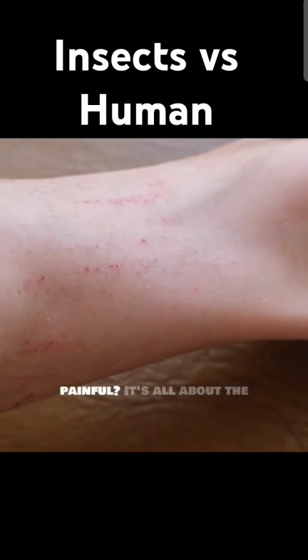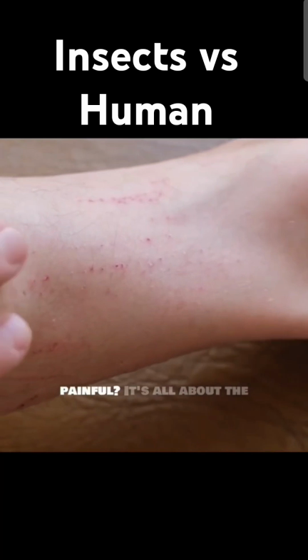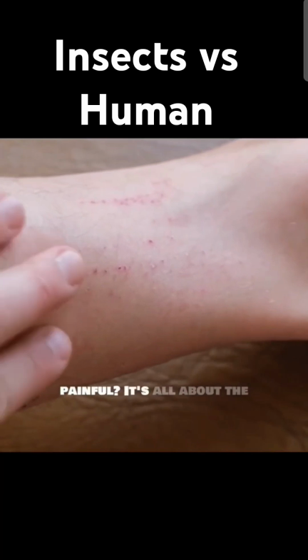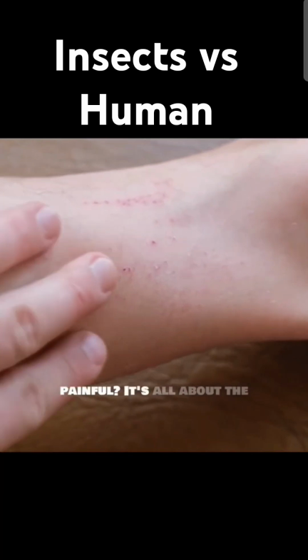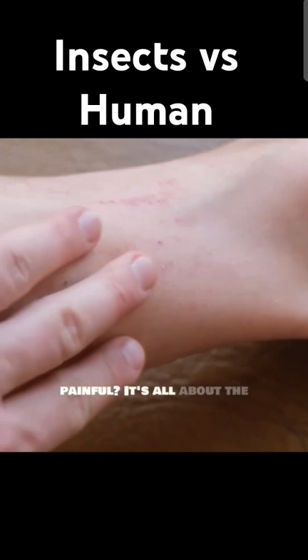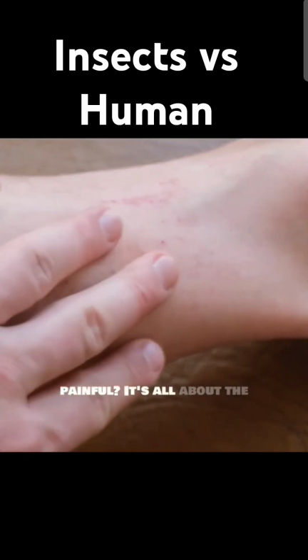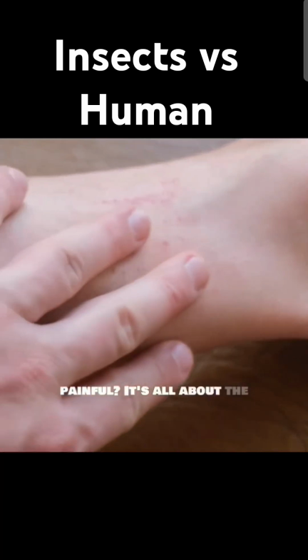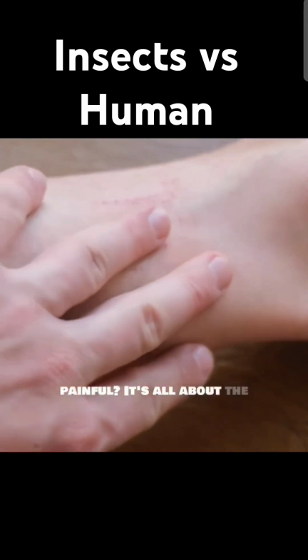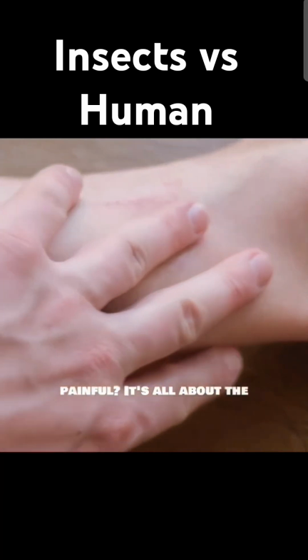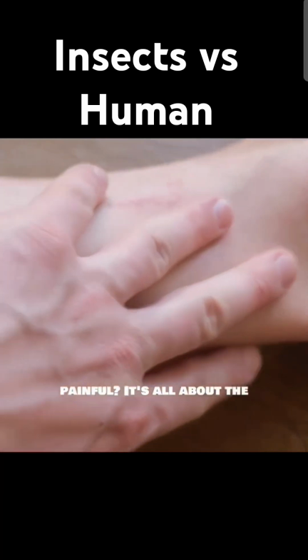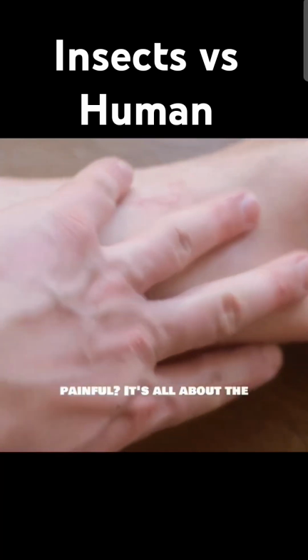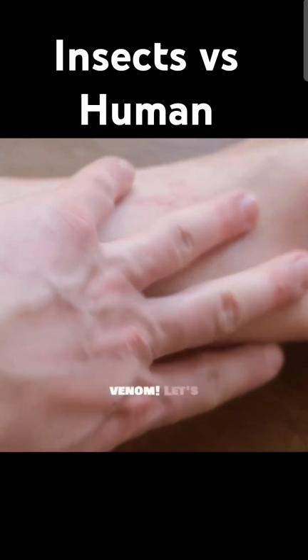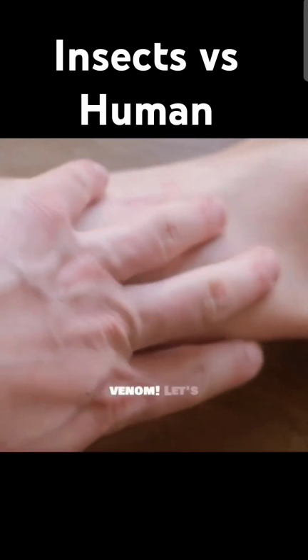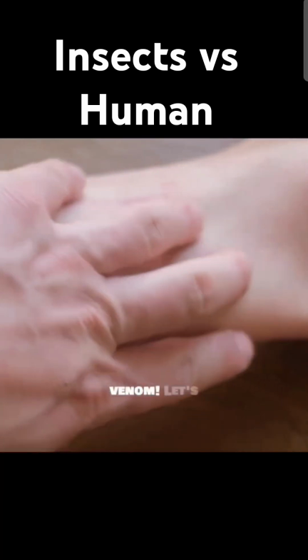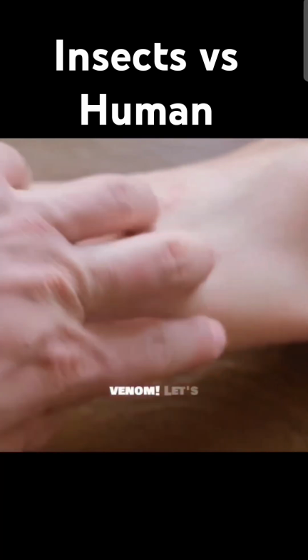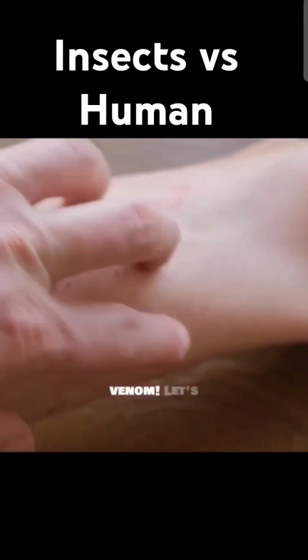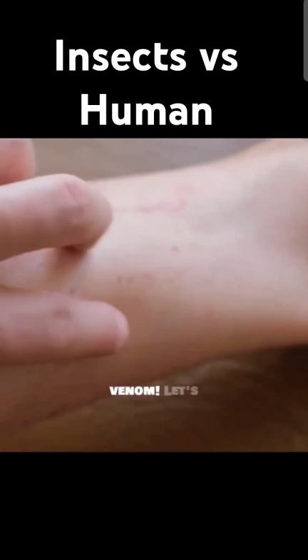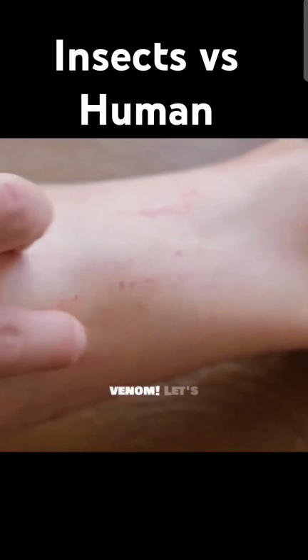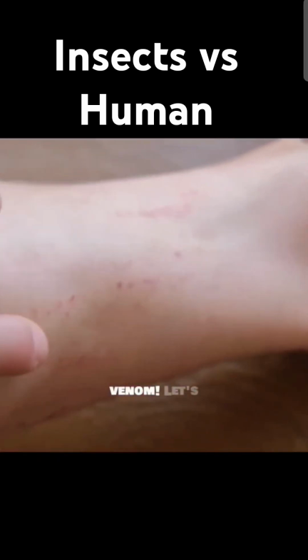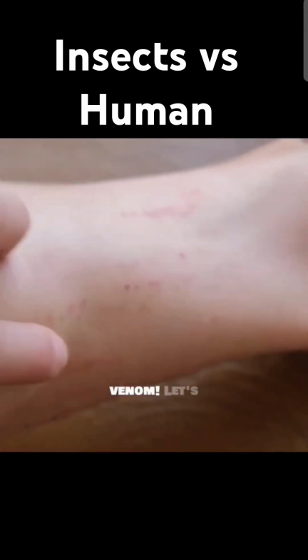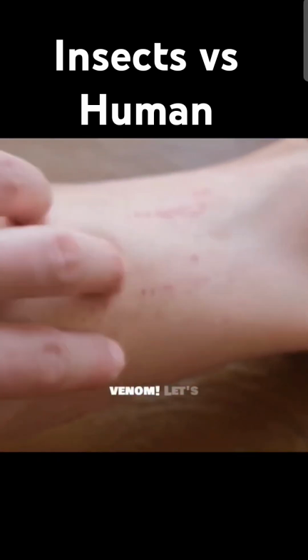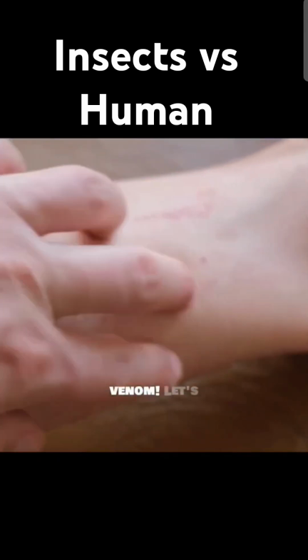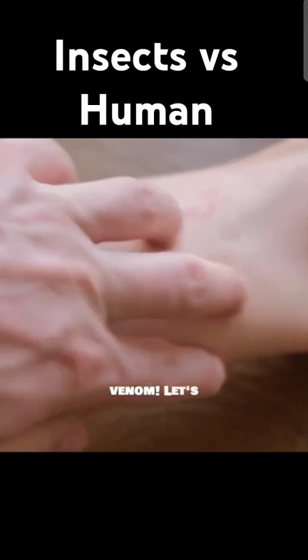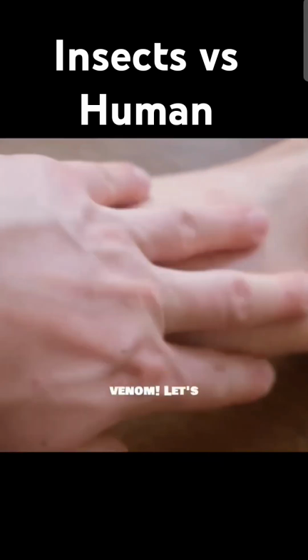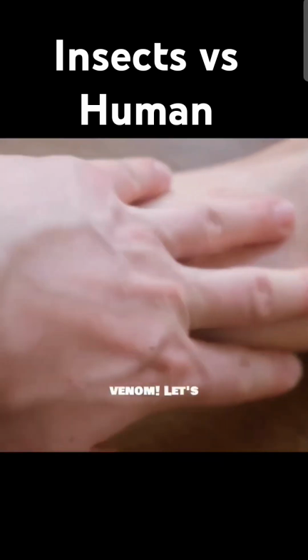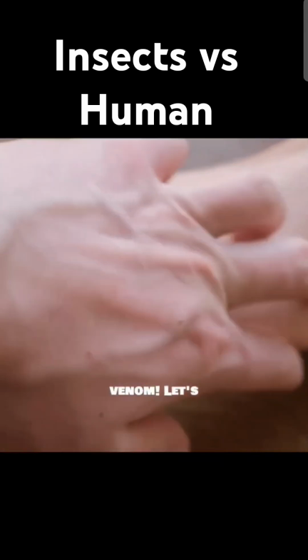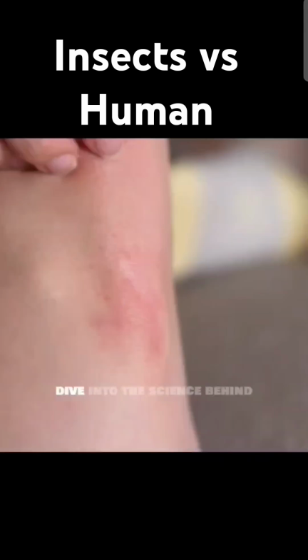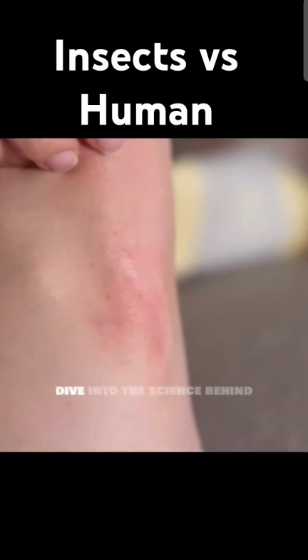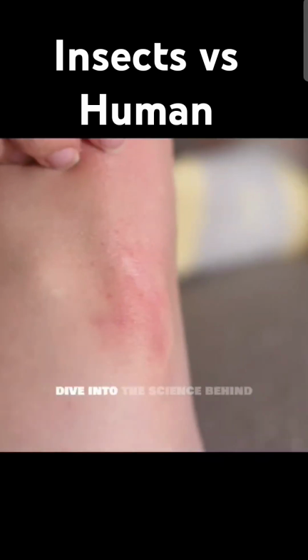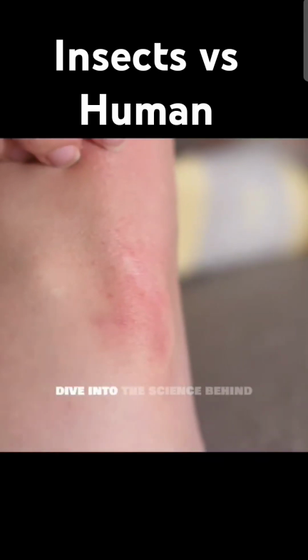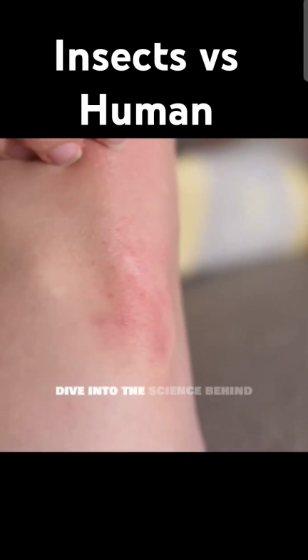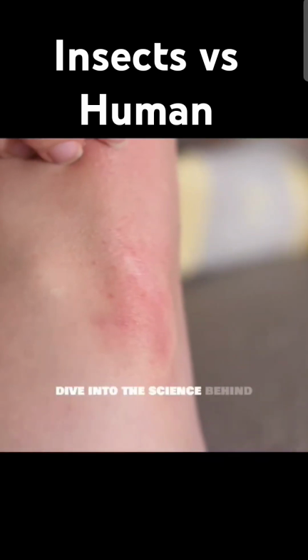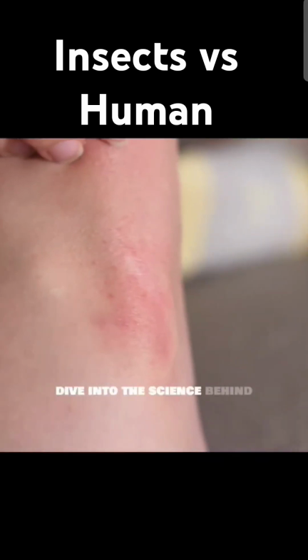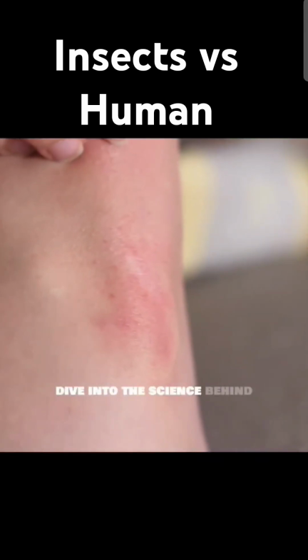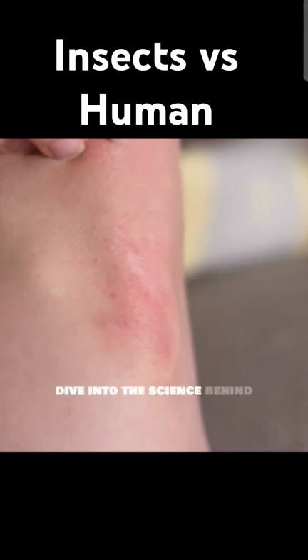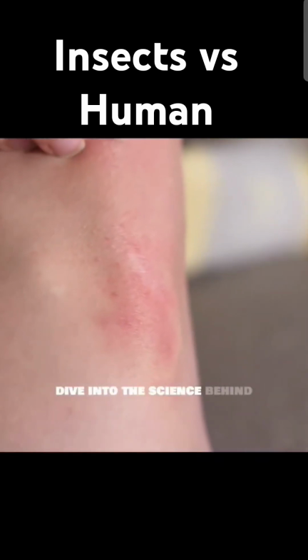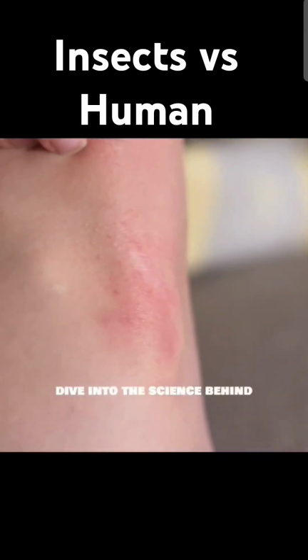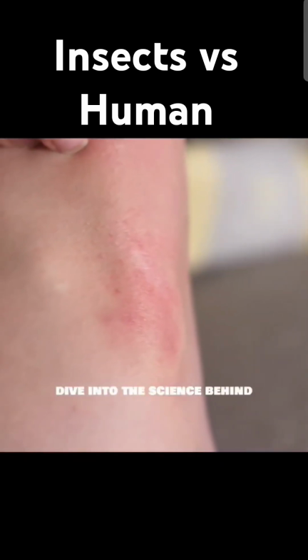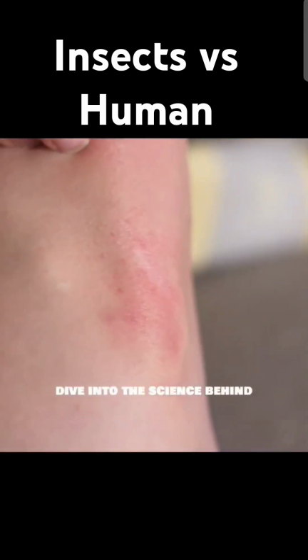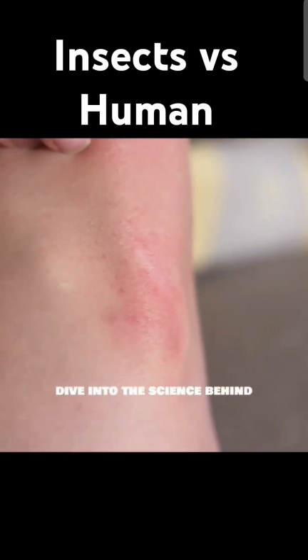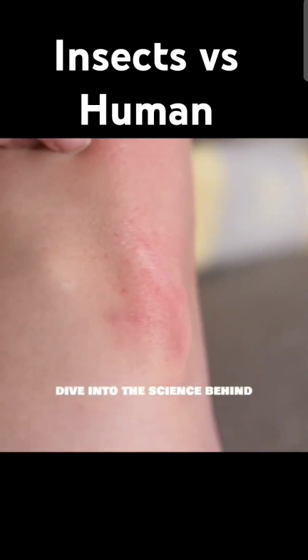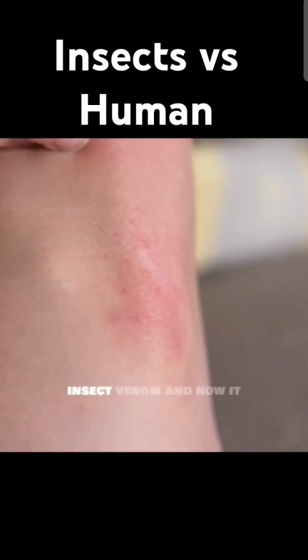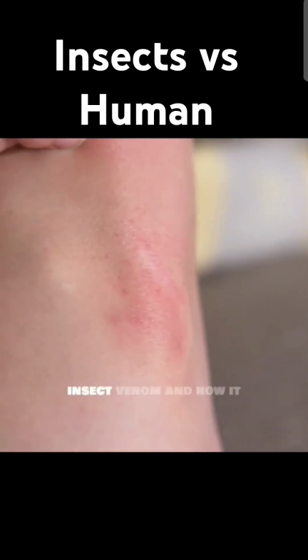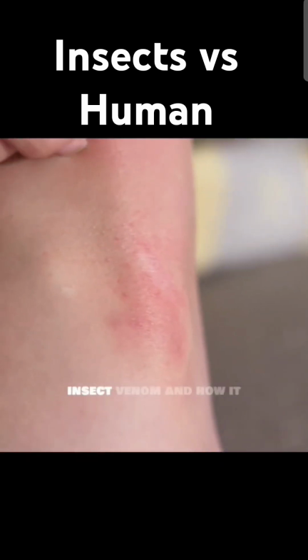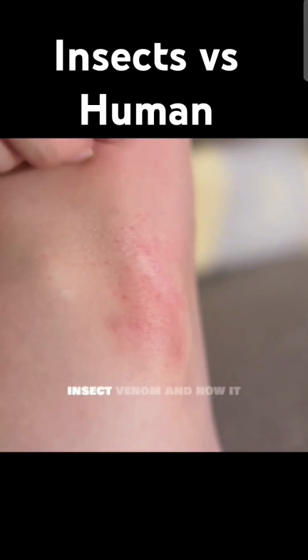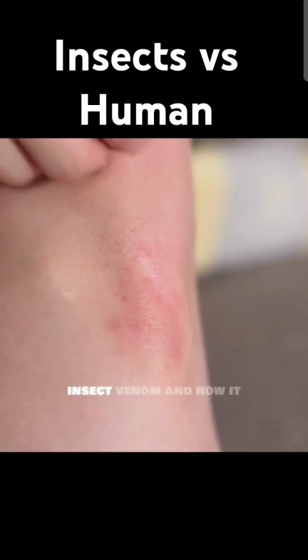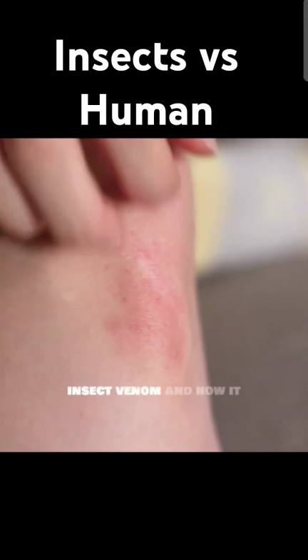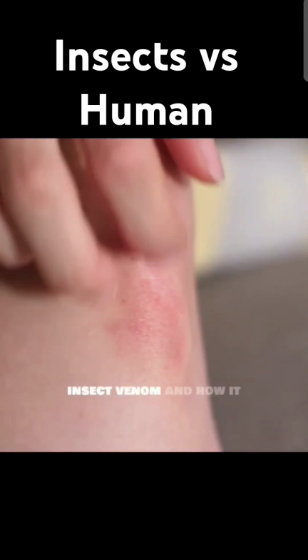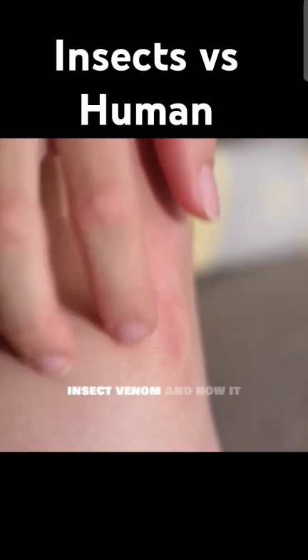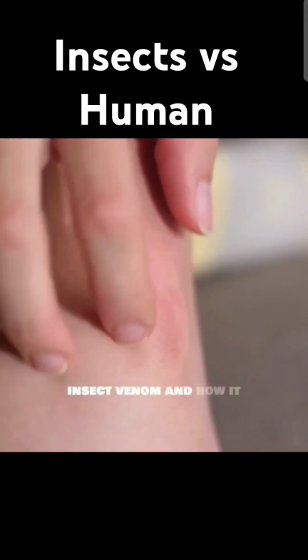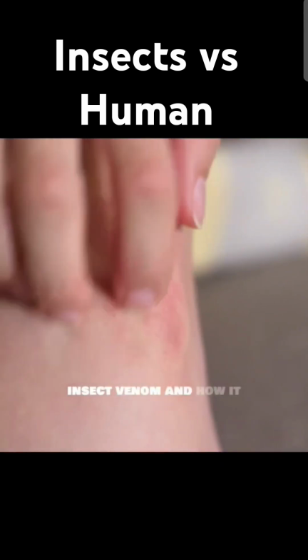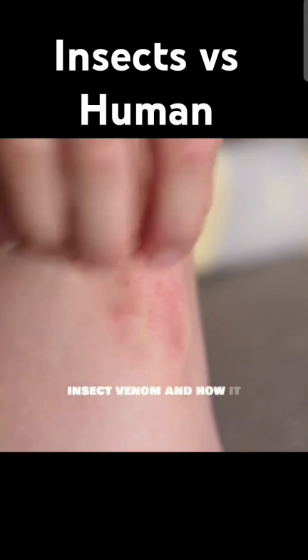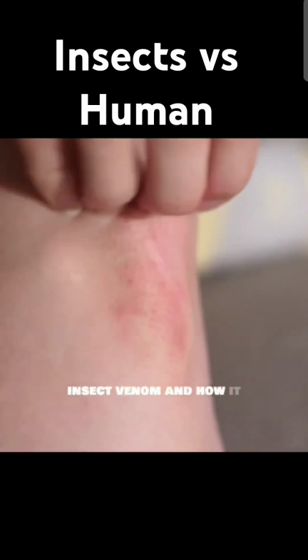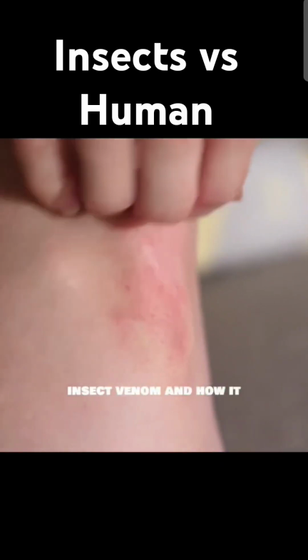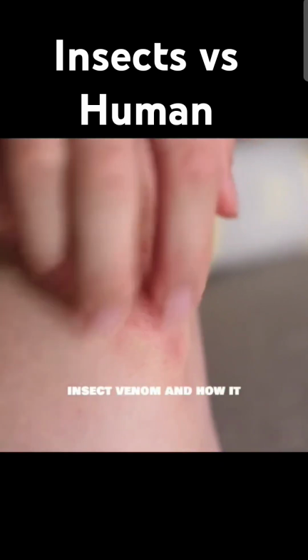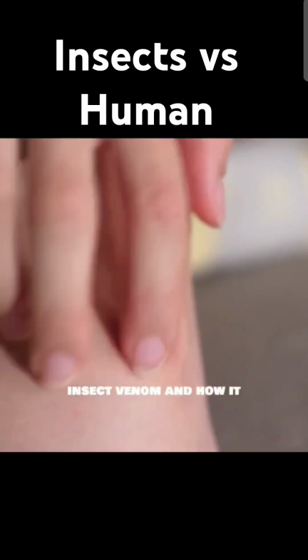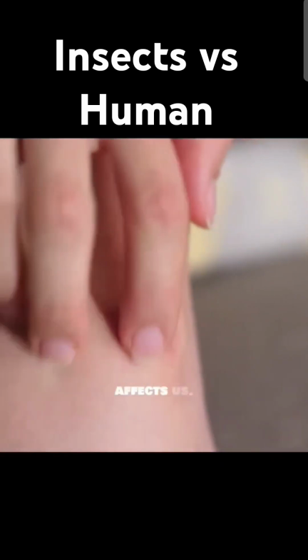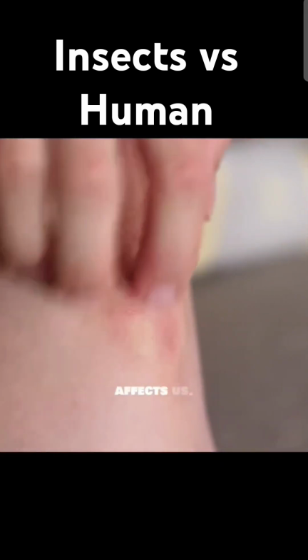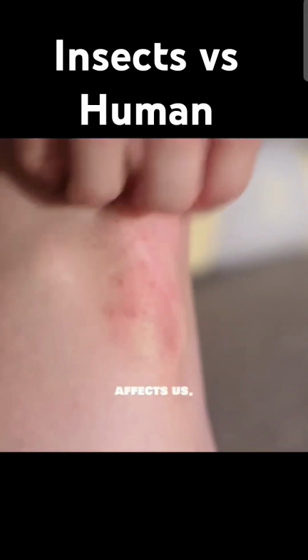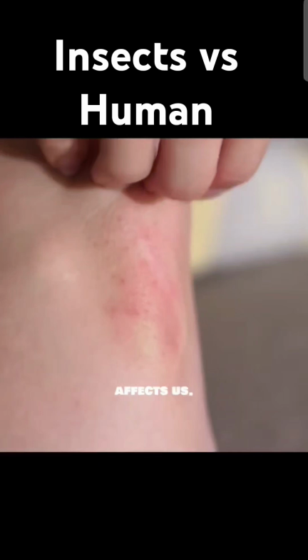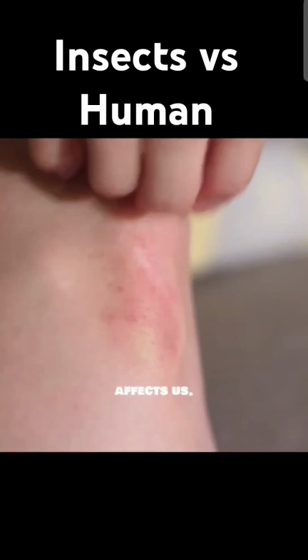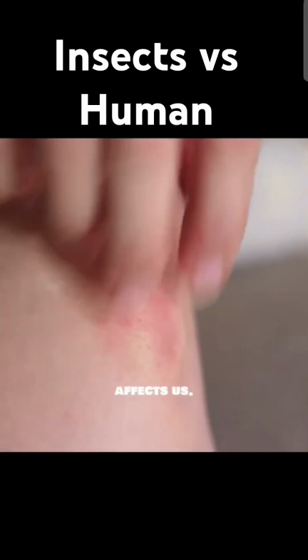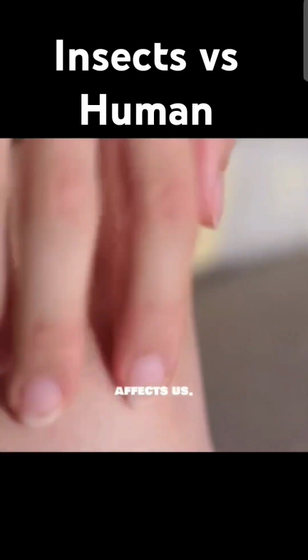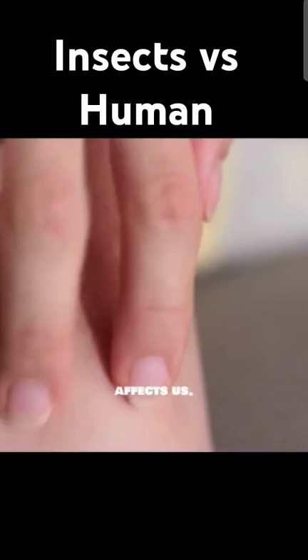It's all about the venom. Let's dive into the science behind insect venom and how it affects us.